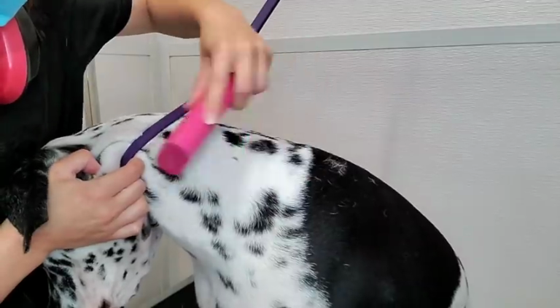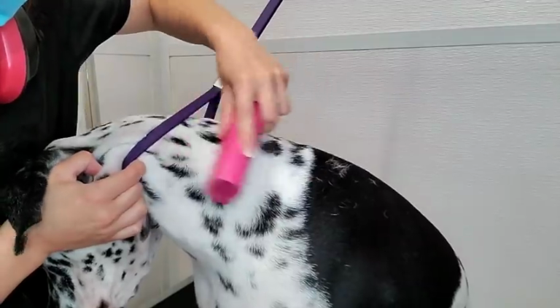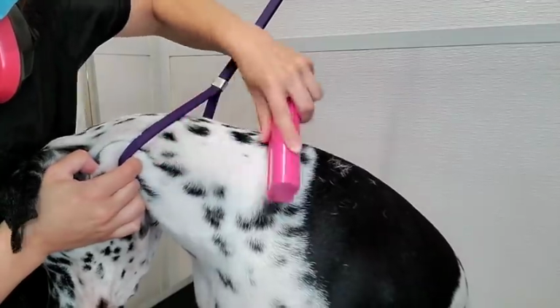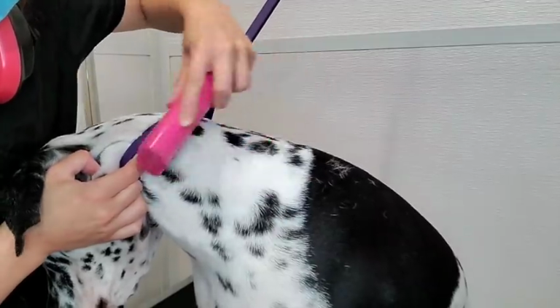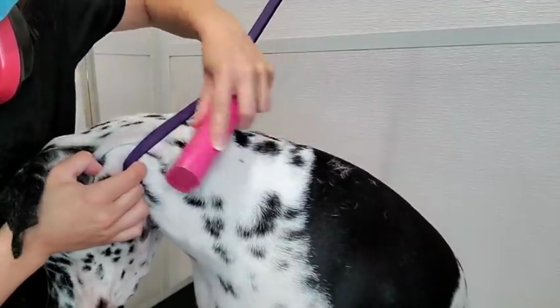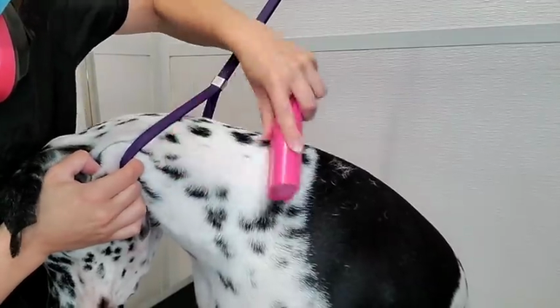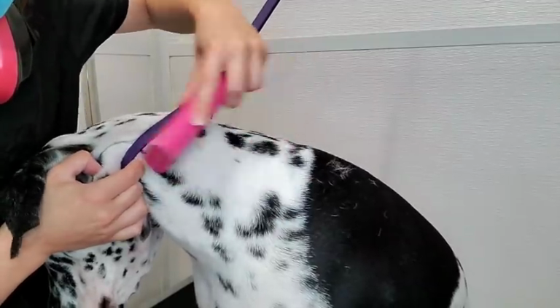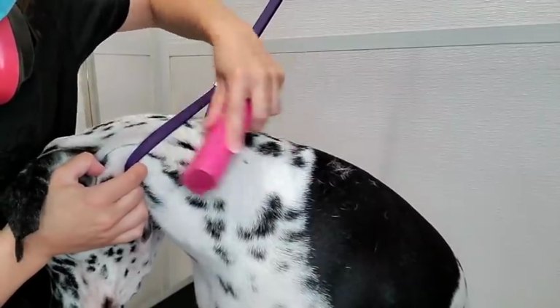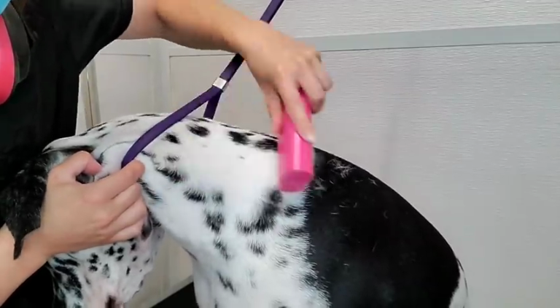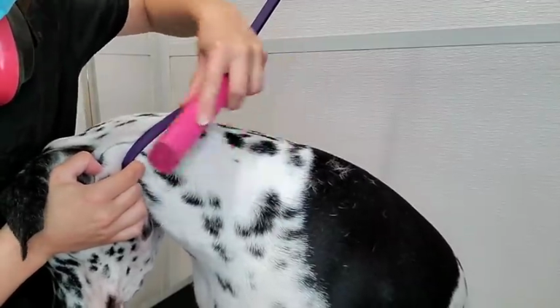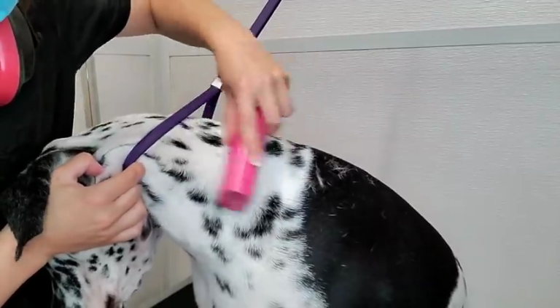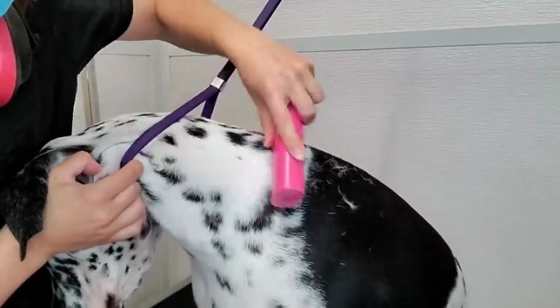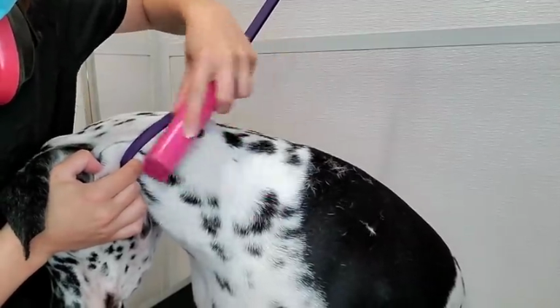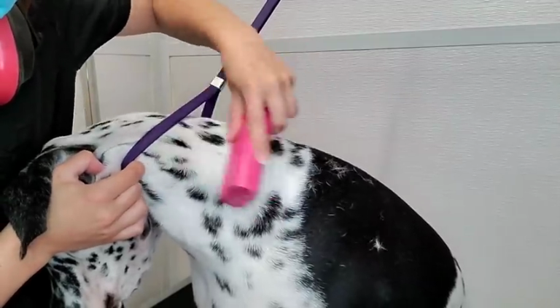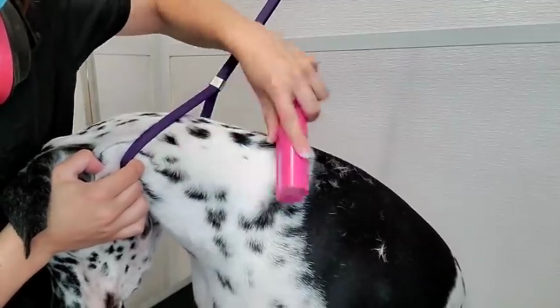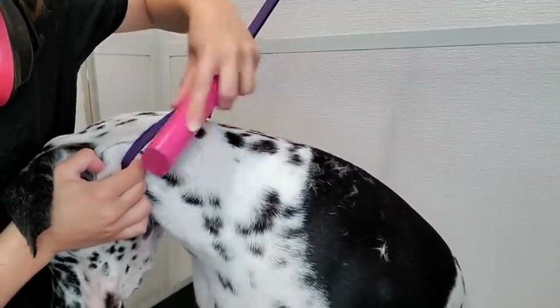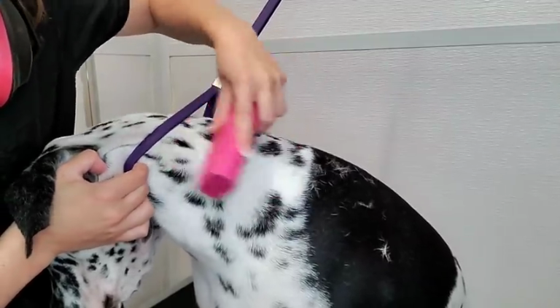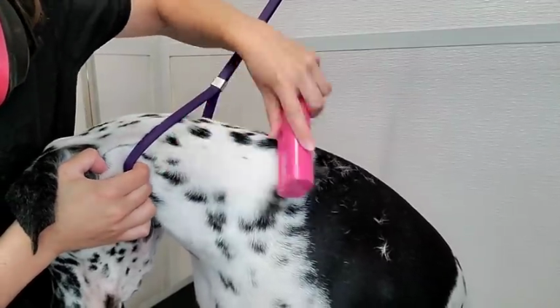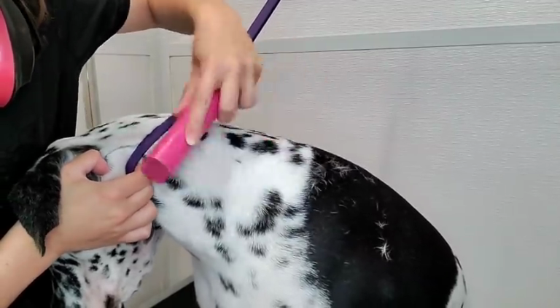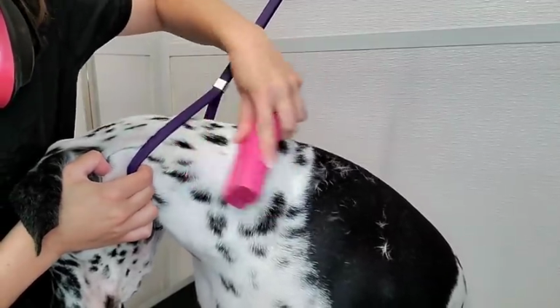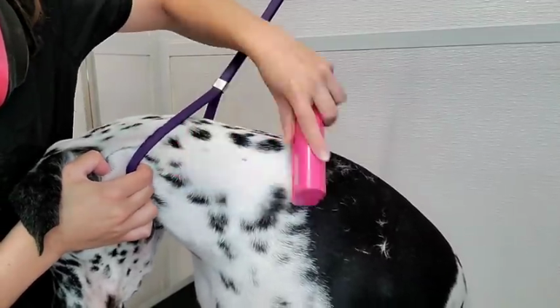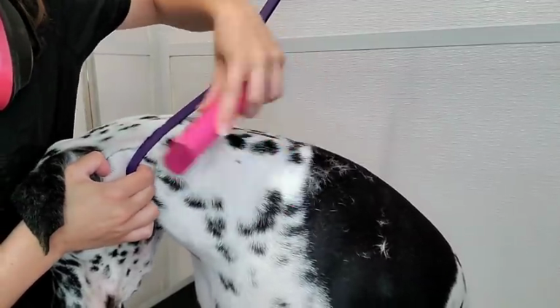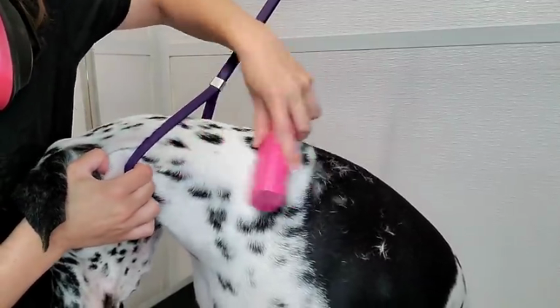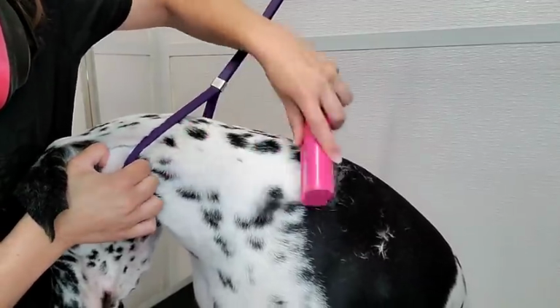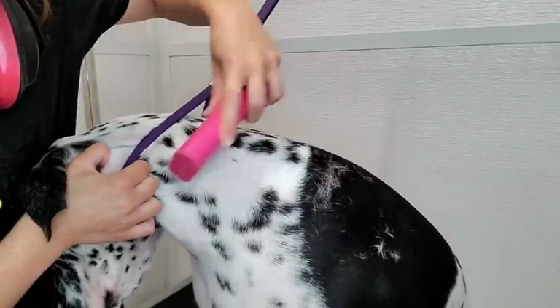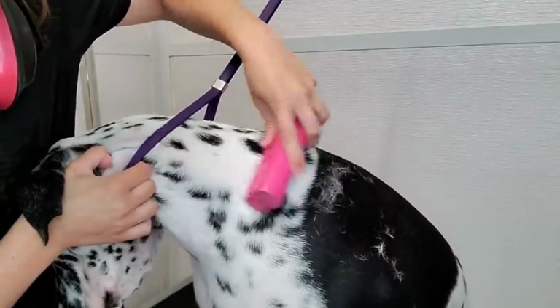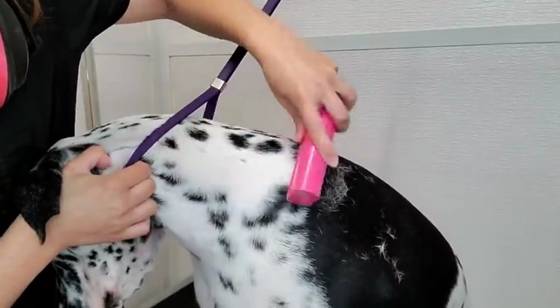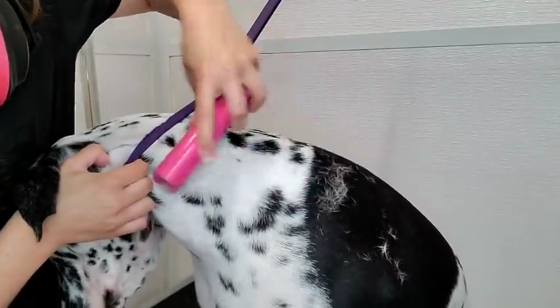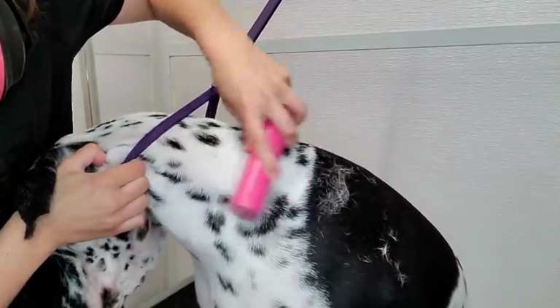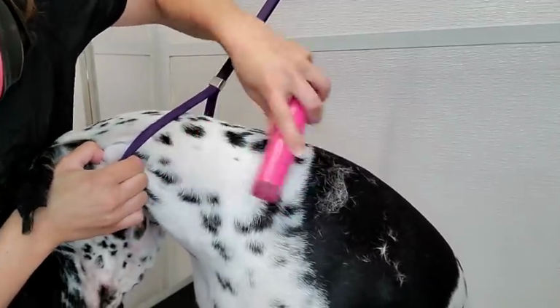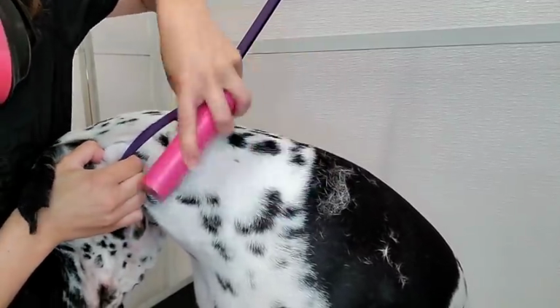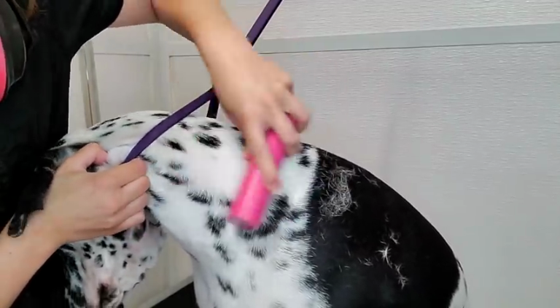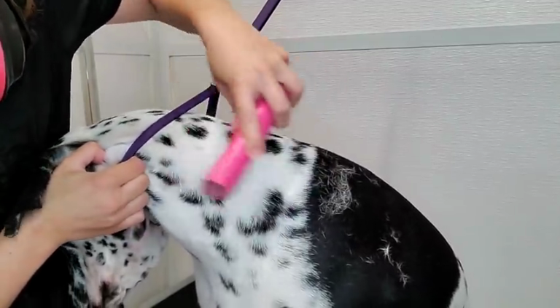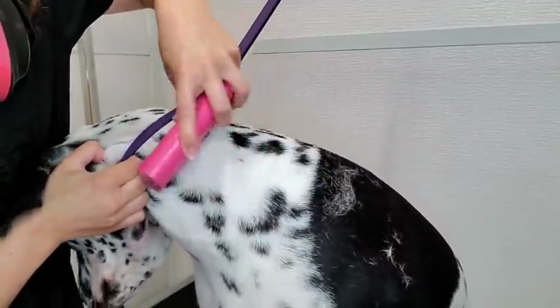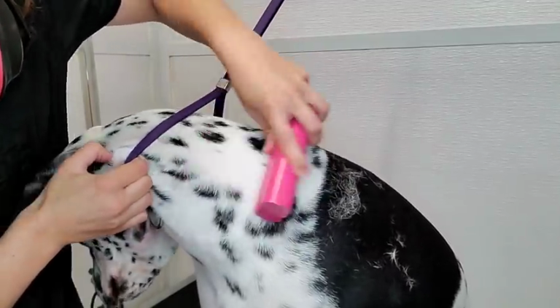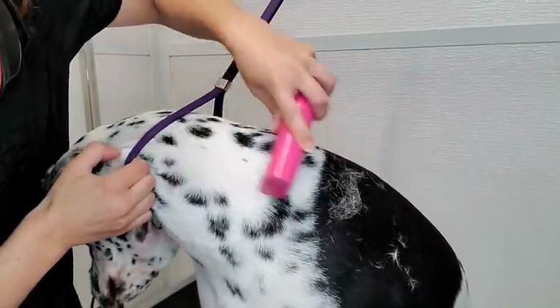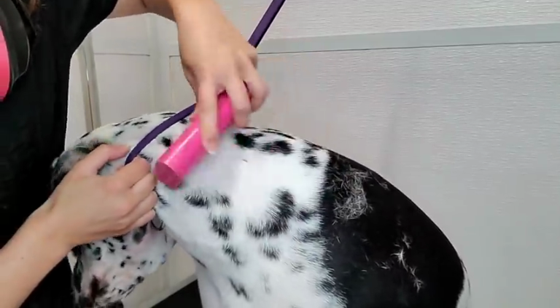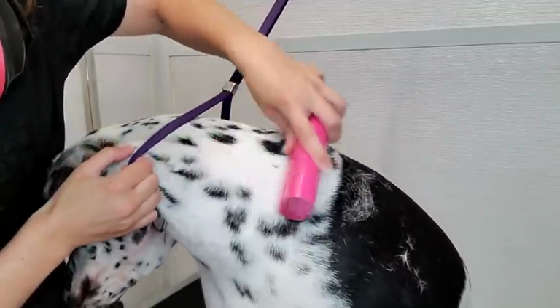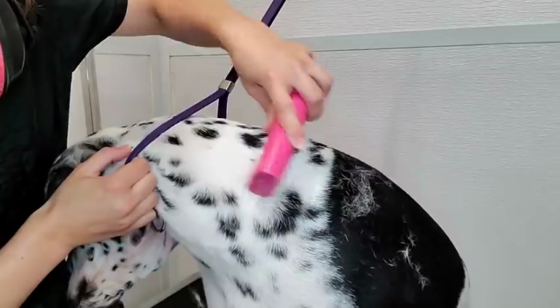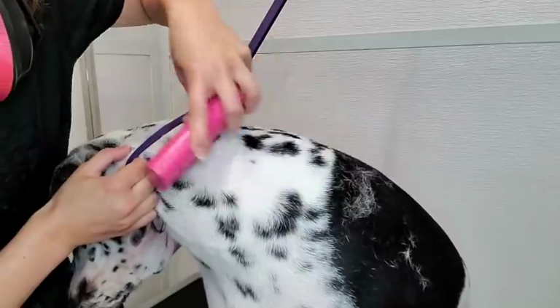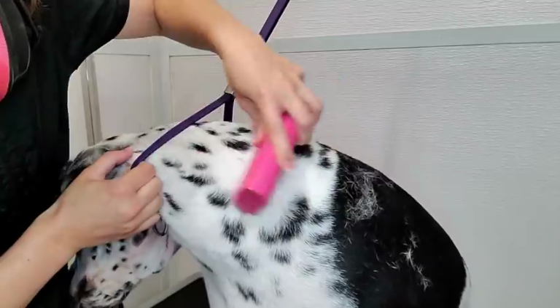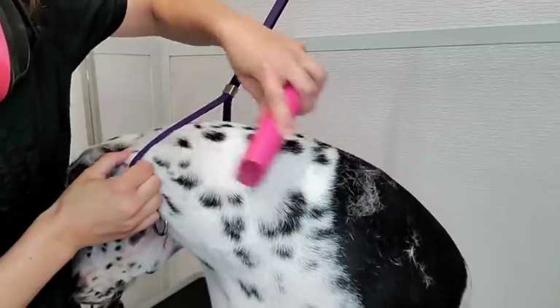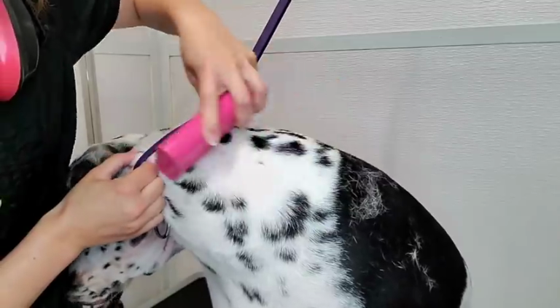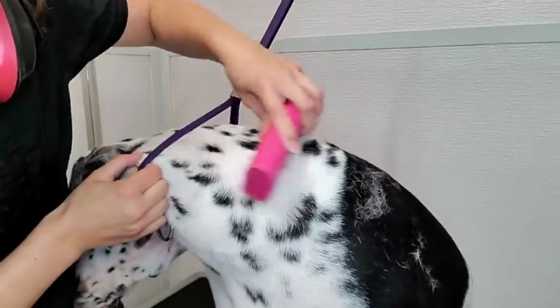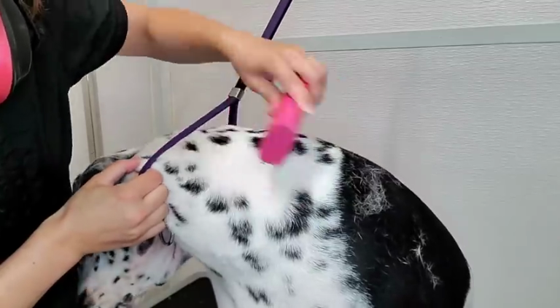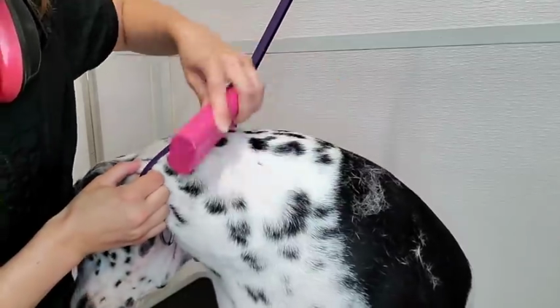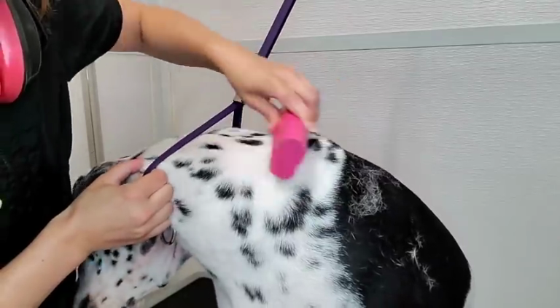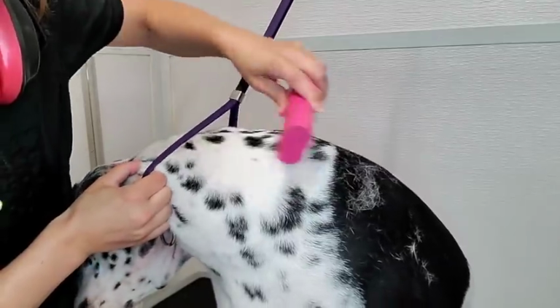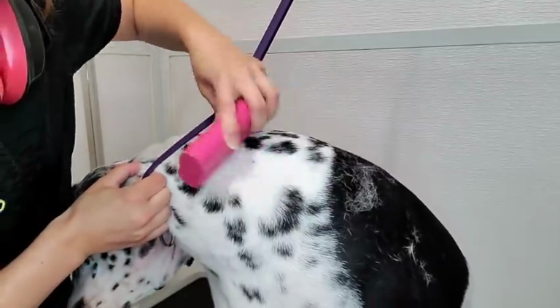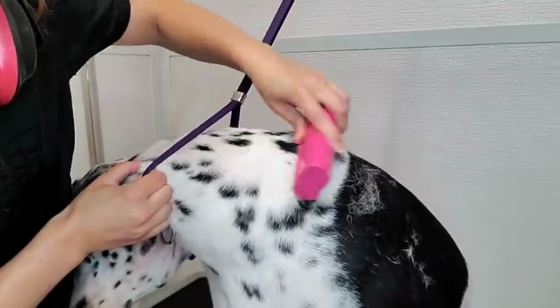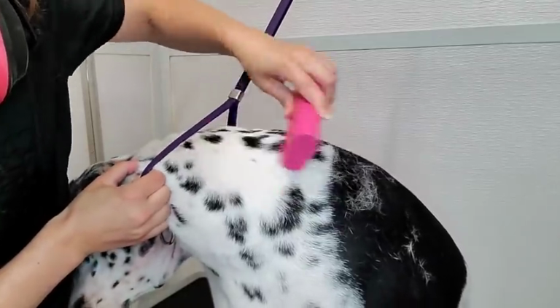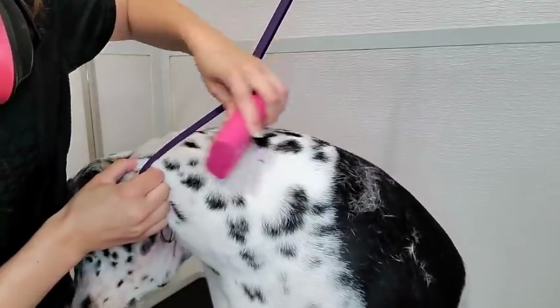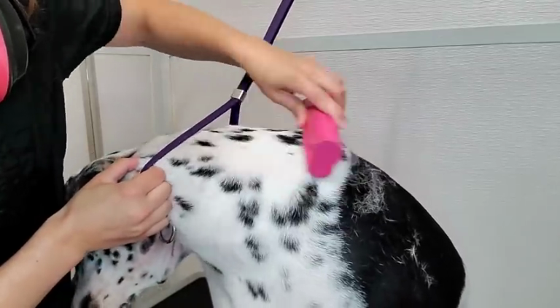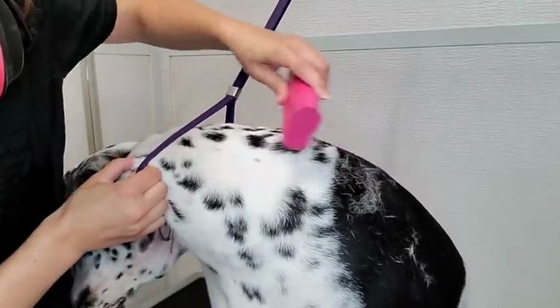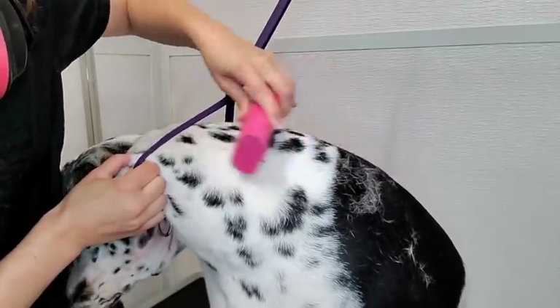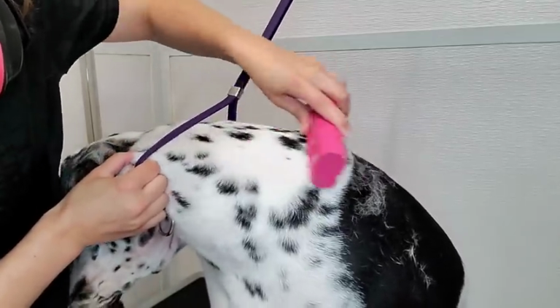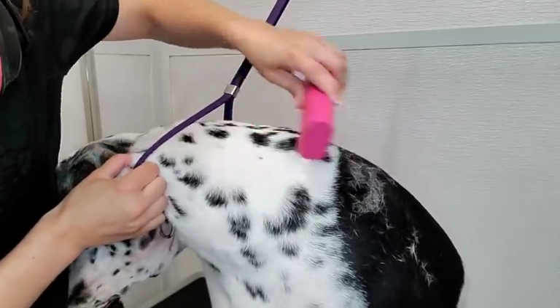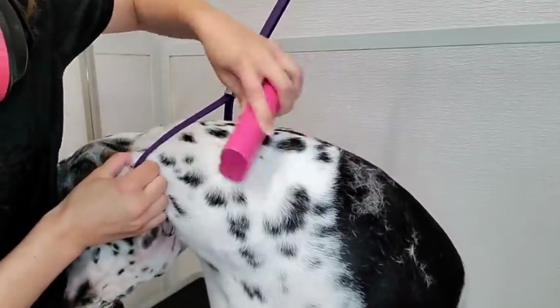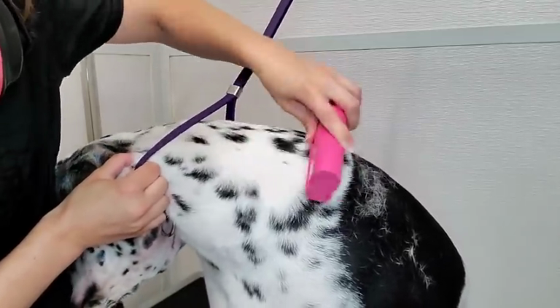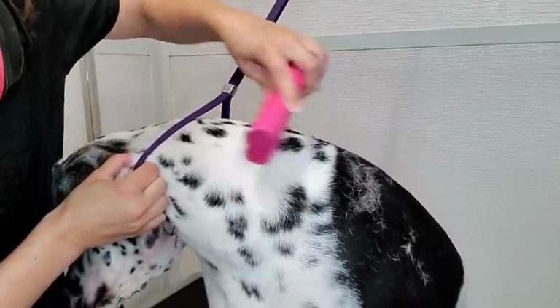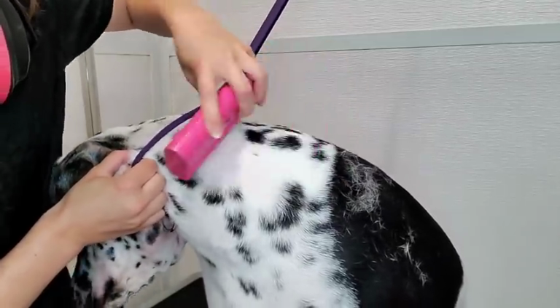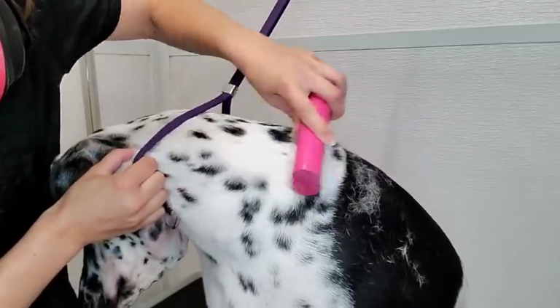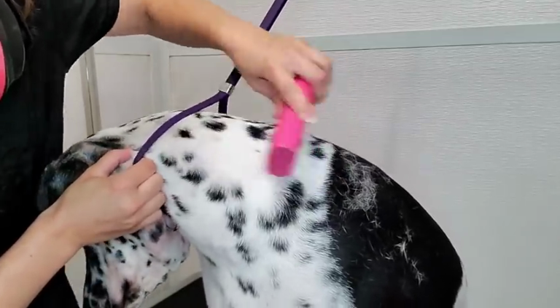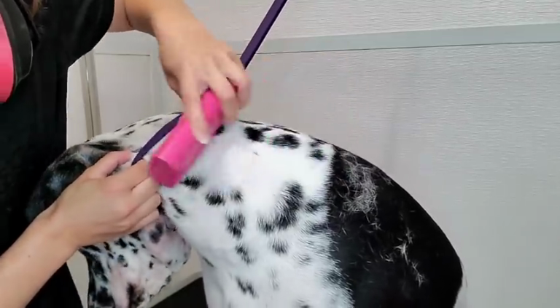After she is dry I deshed her using the Equi Groomer and it seemed as though her white hair was shedding a lot more than her black hair.